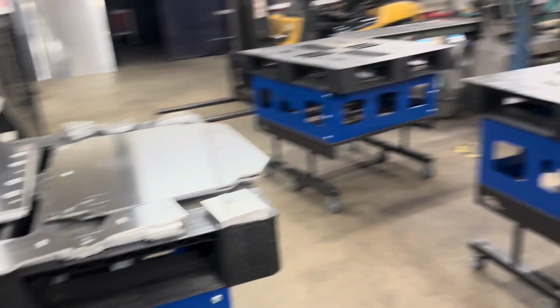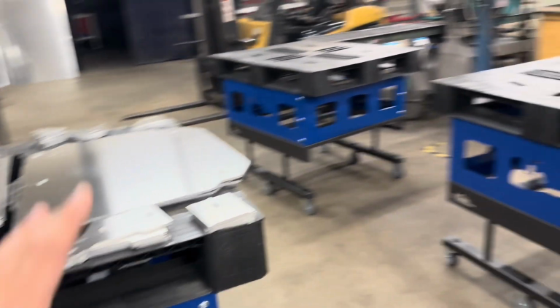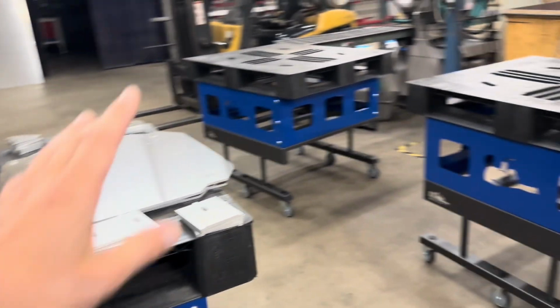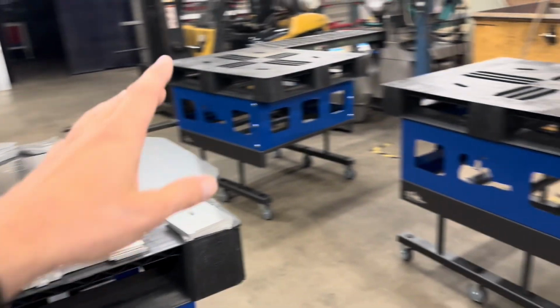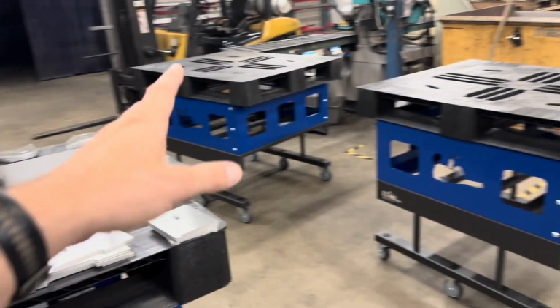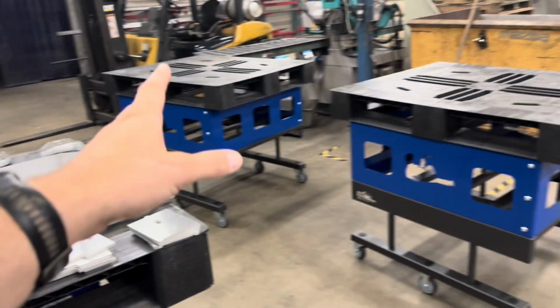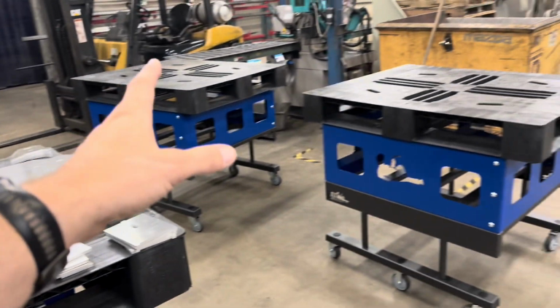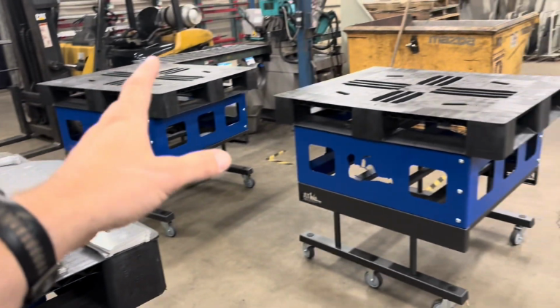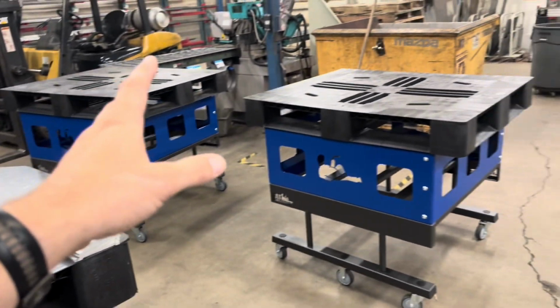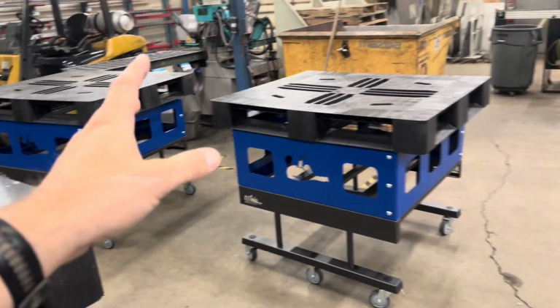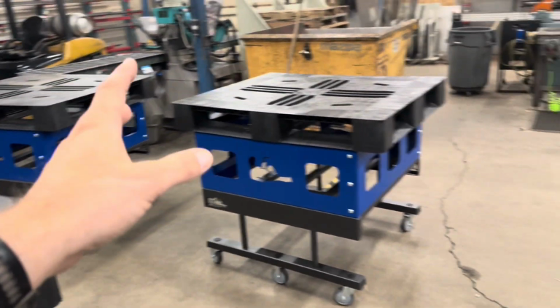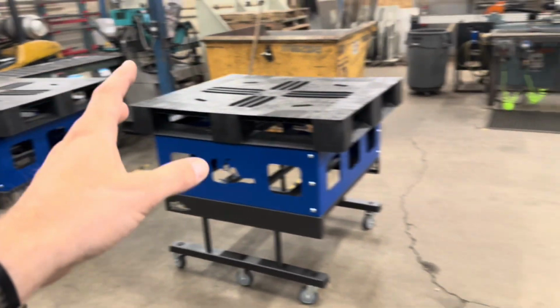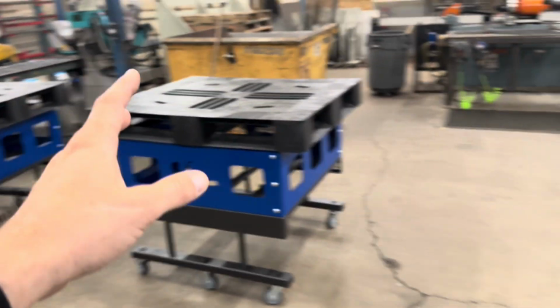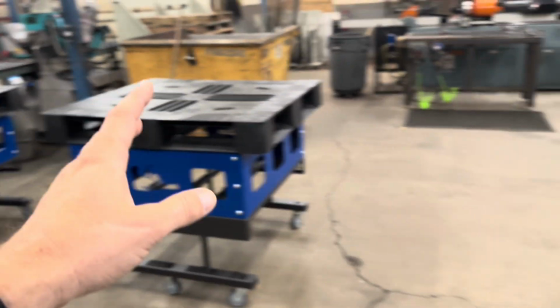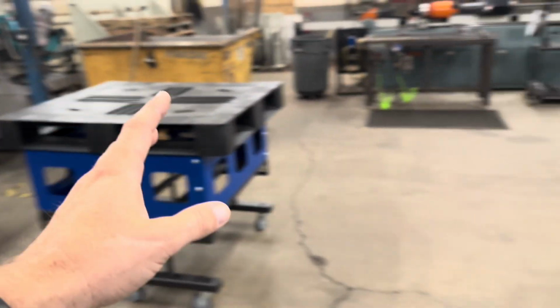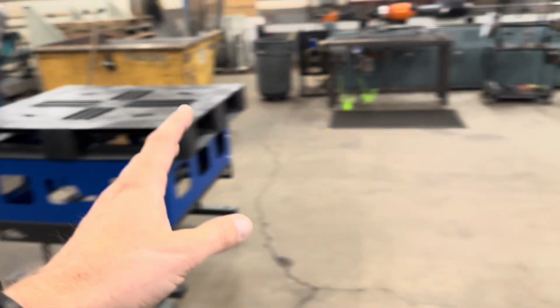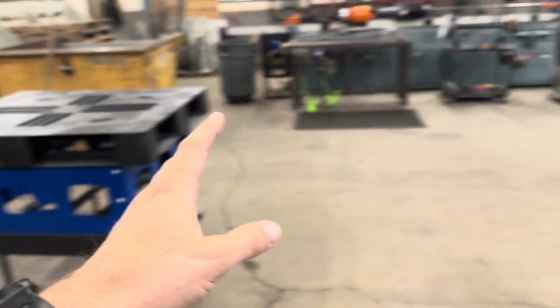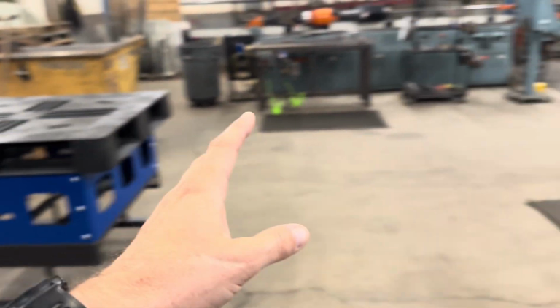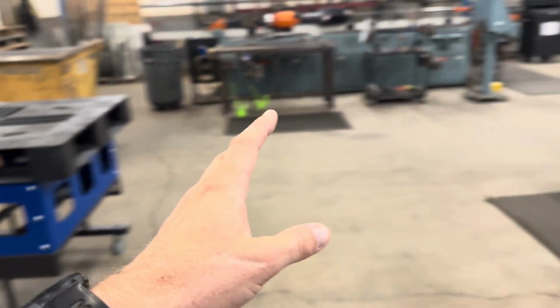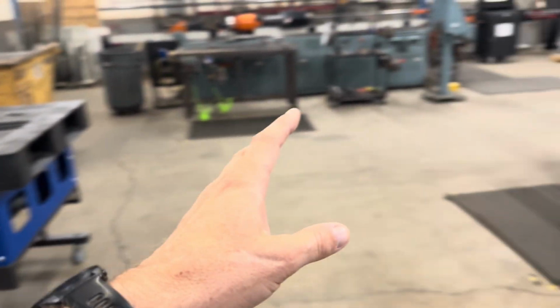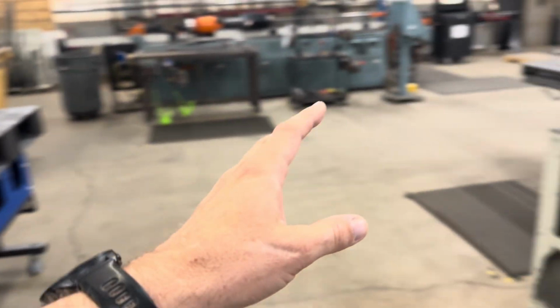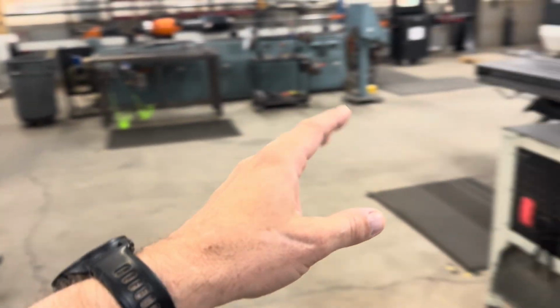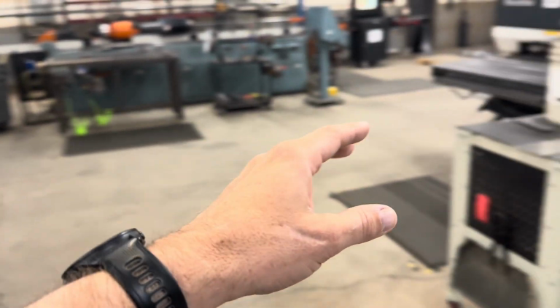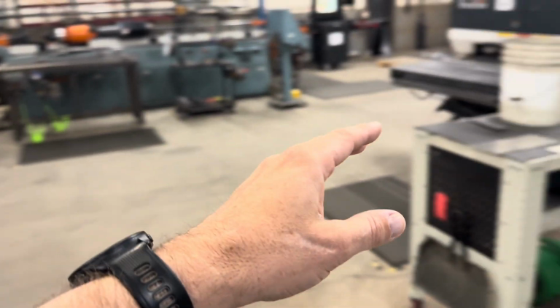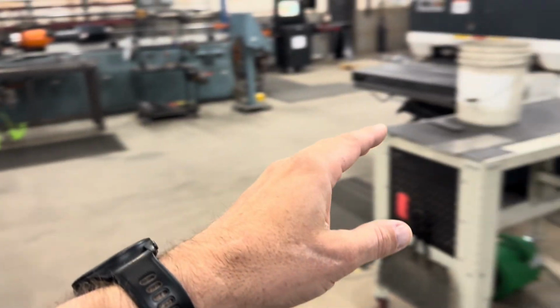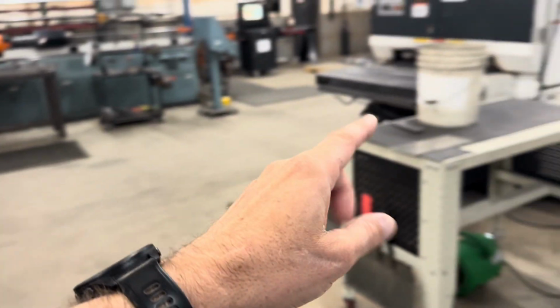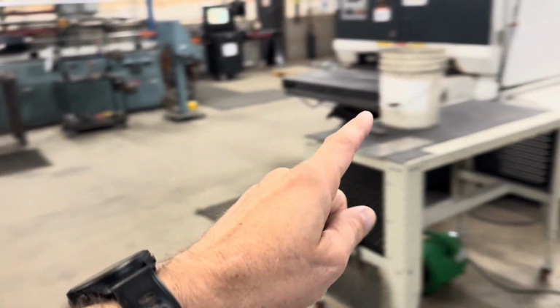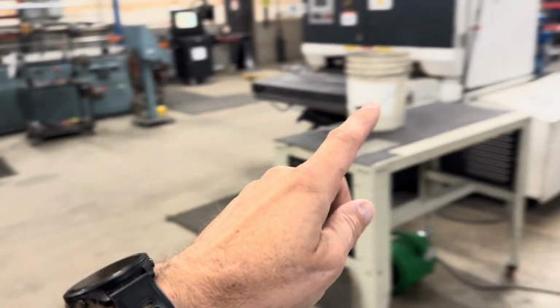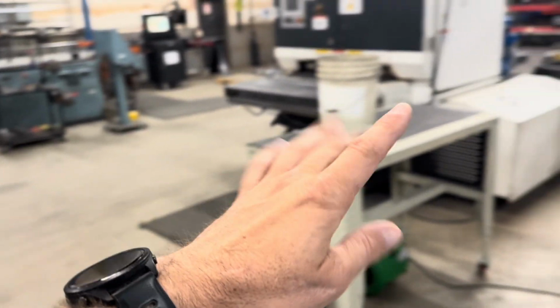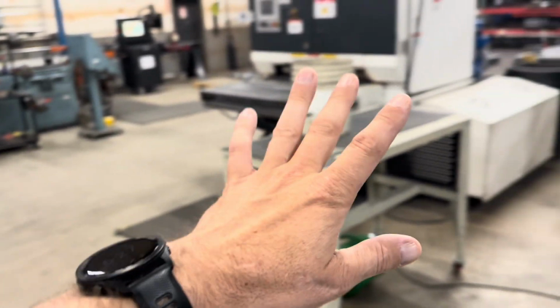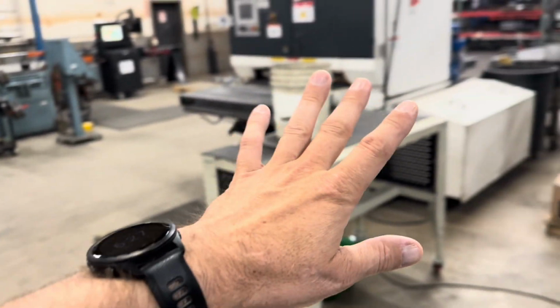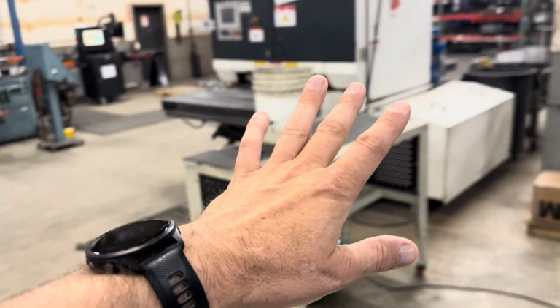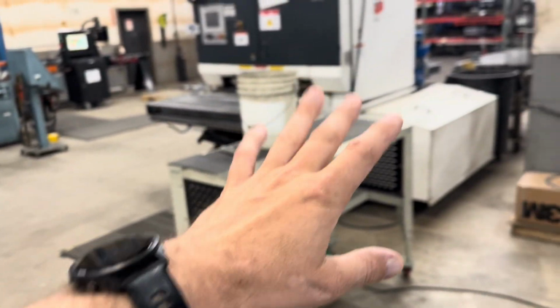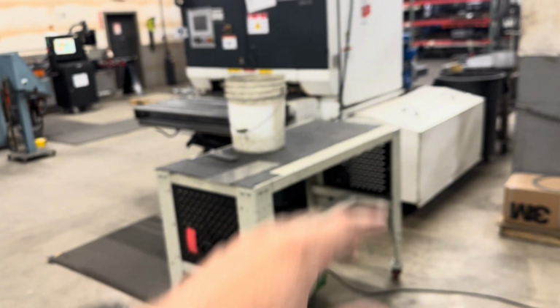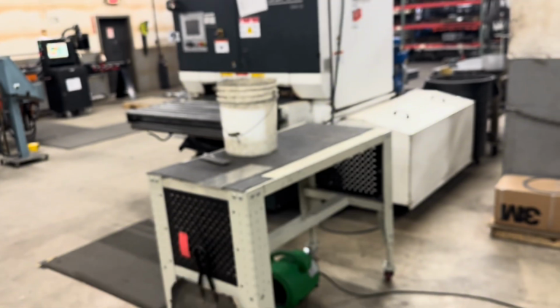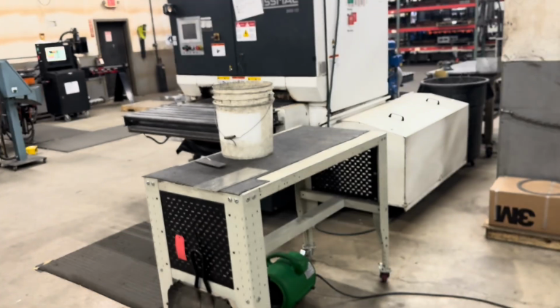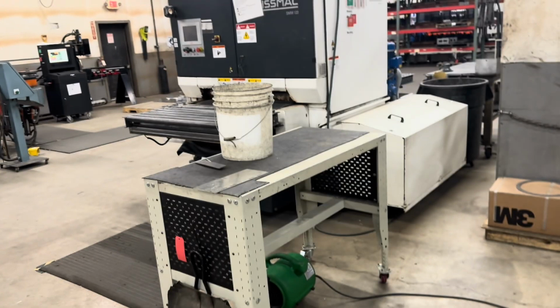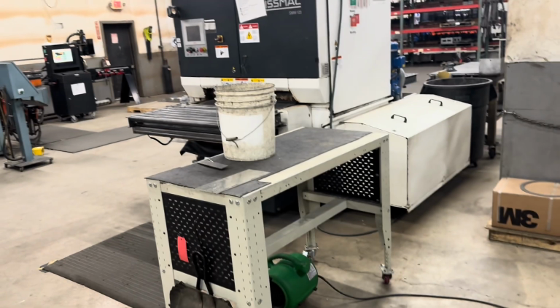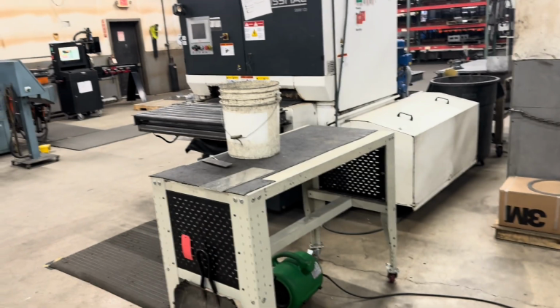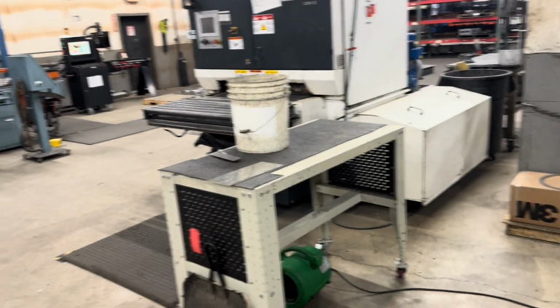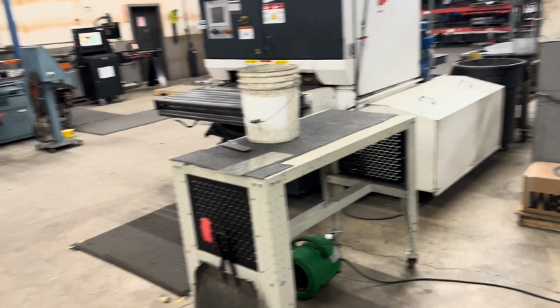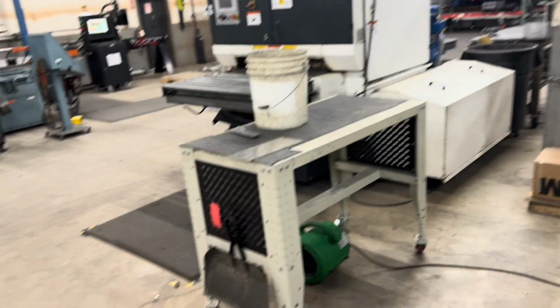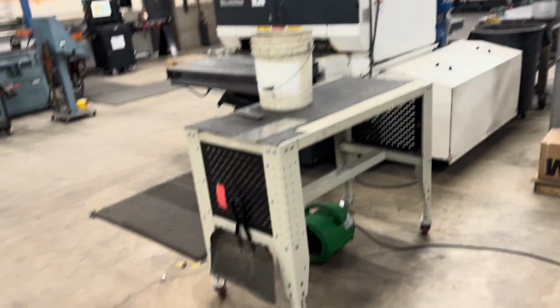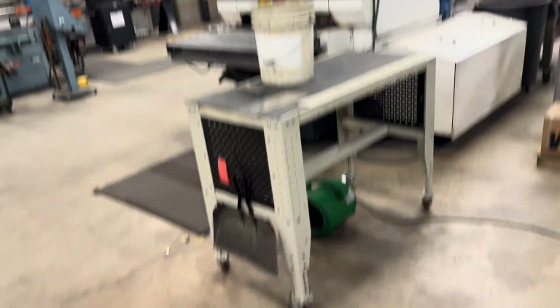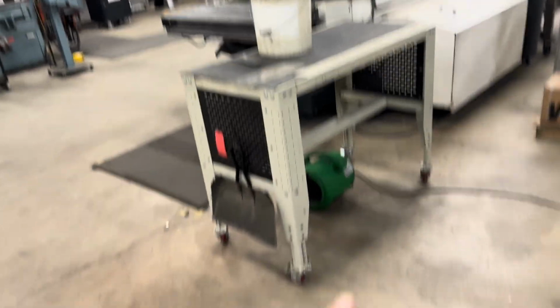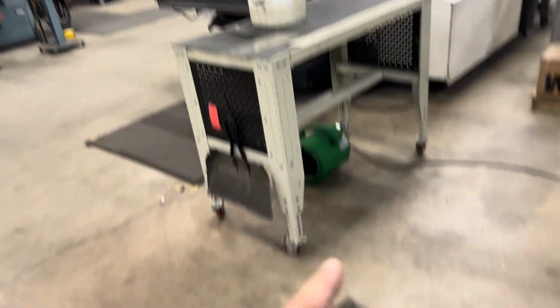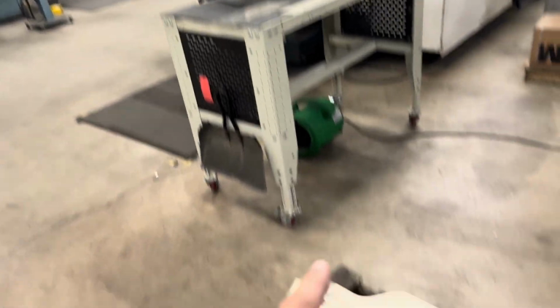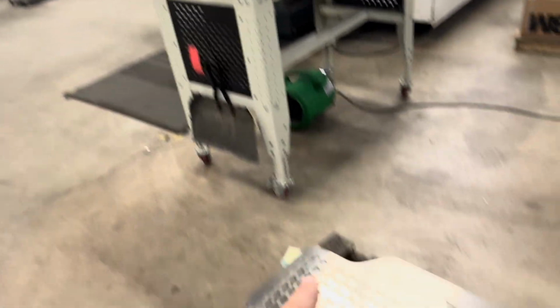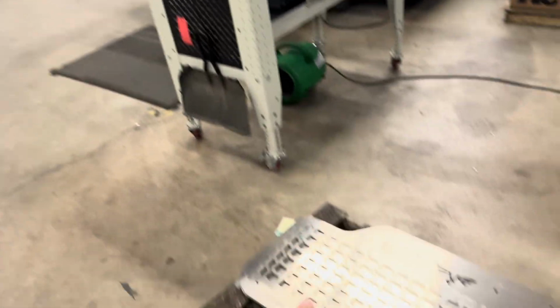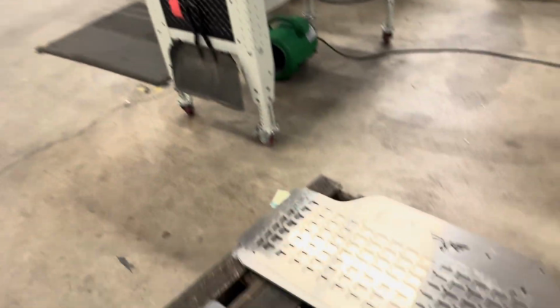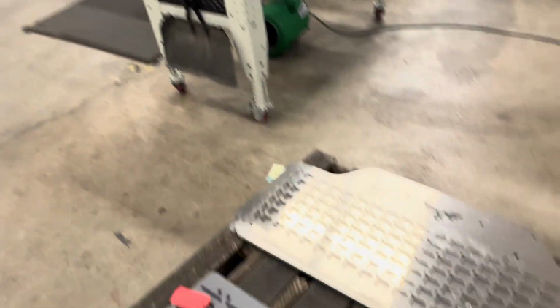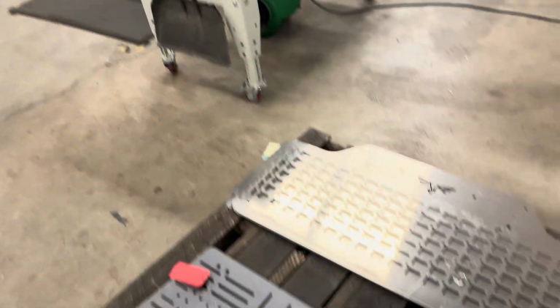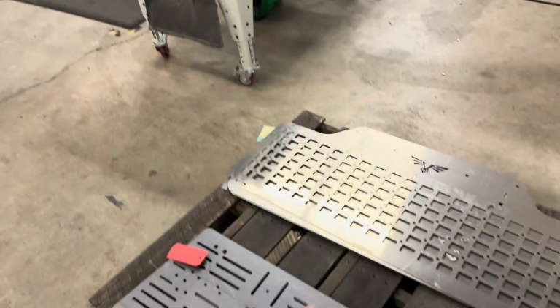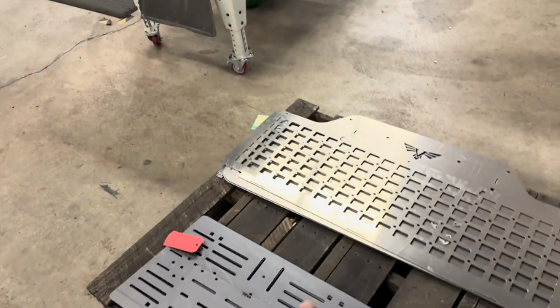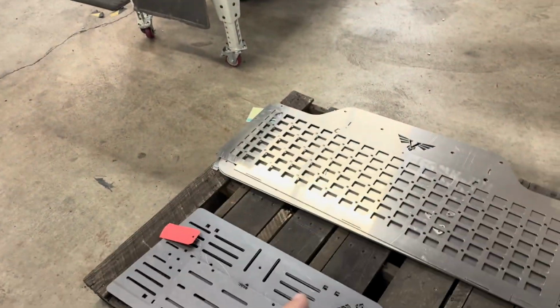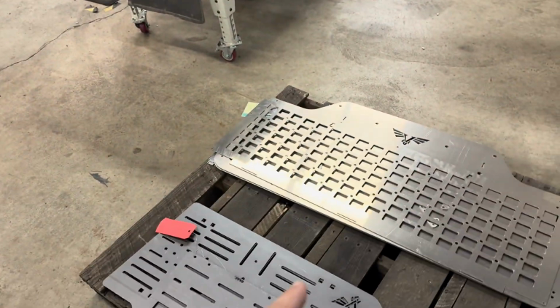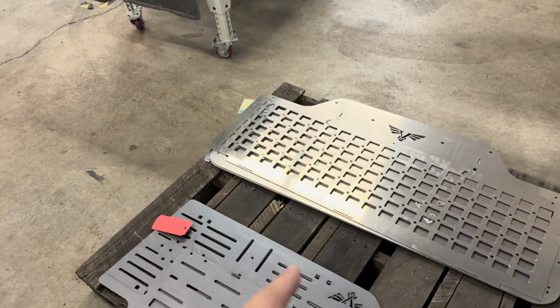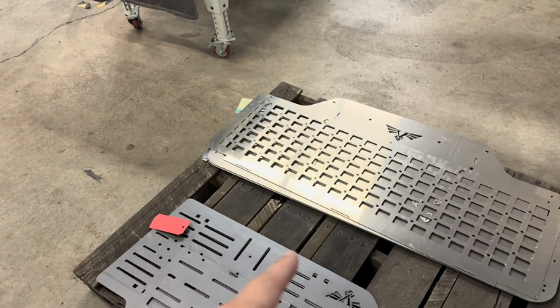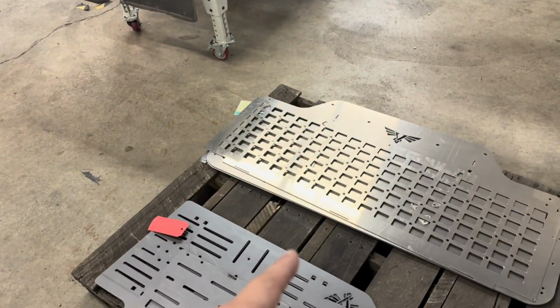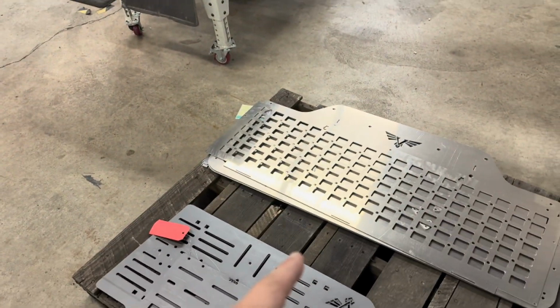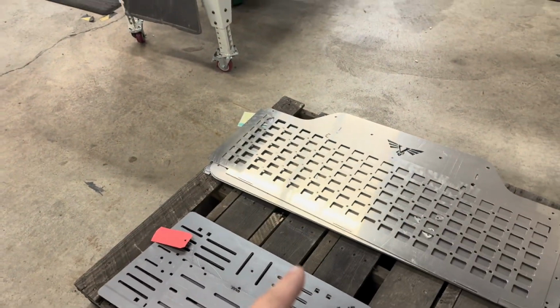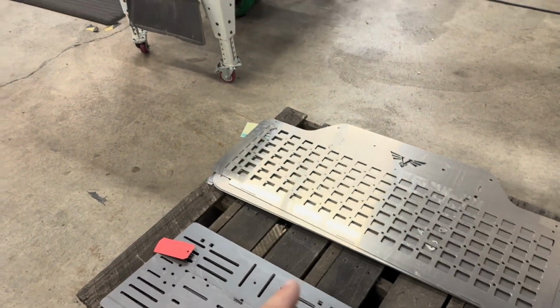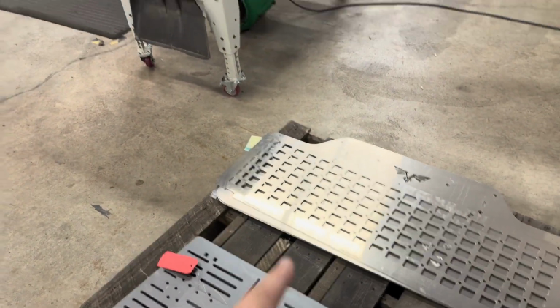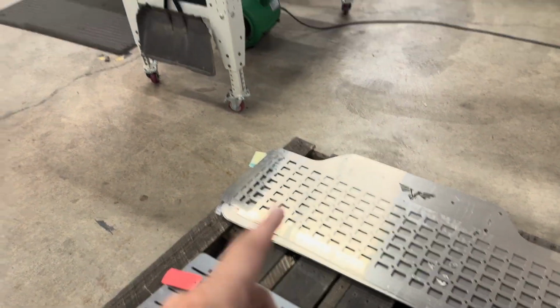From here, everybody can just roll the work through and process it through their workspace without having to use pallets on the ground.